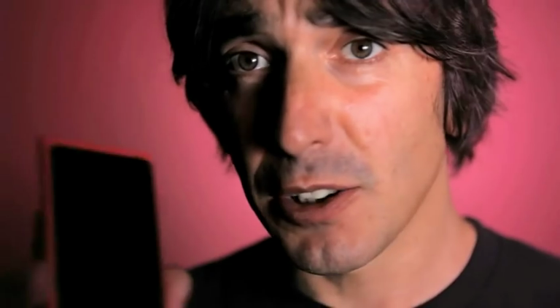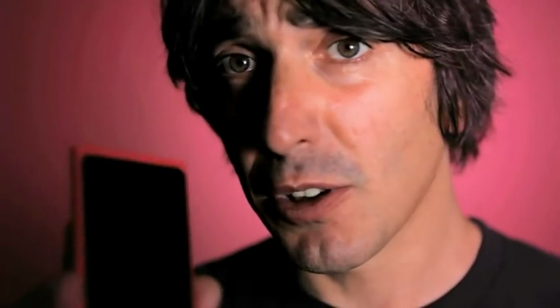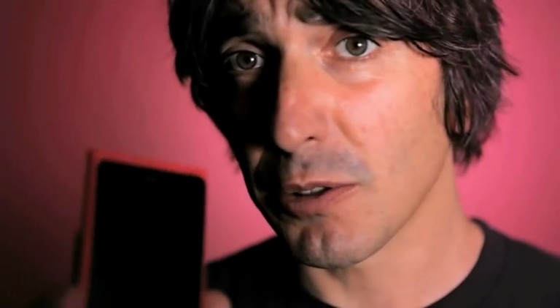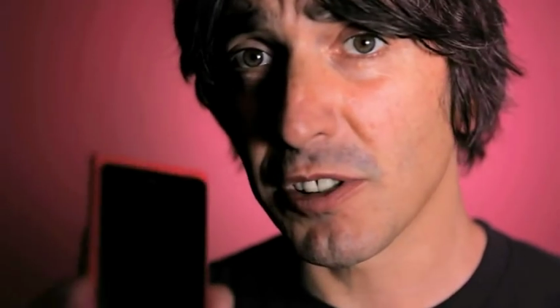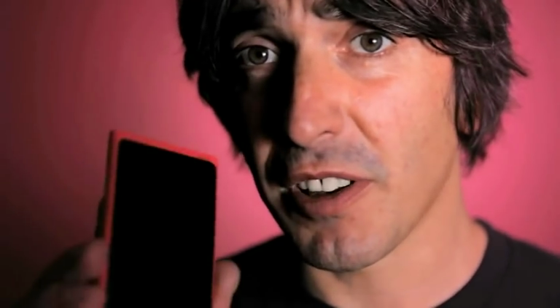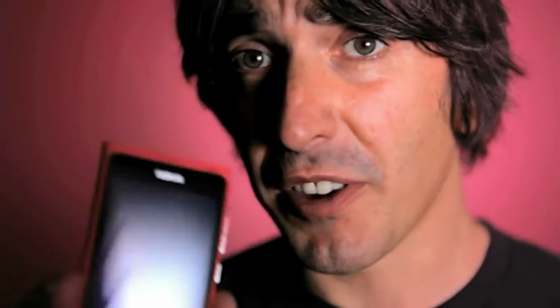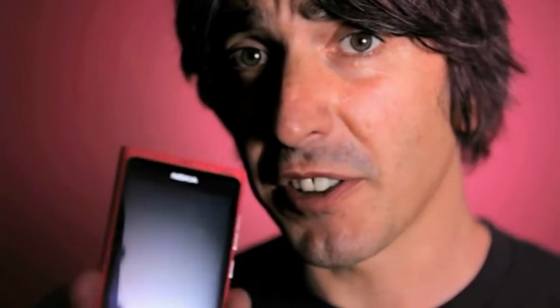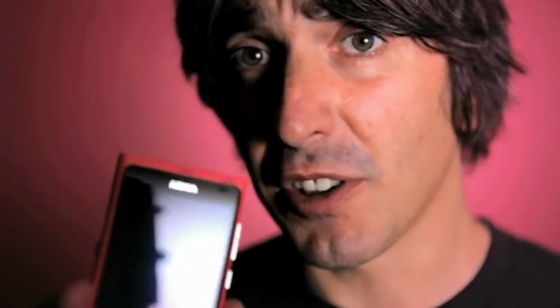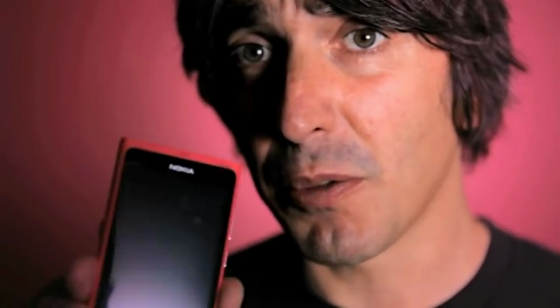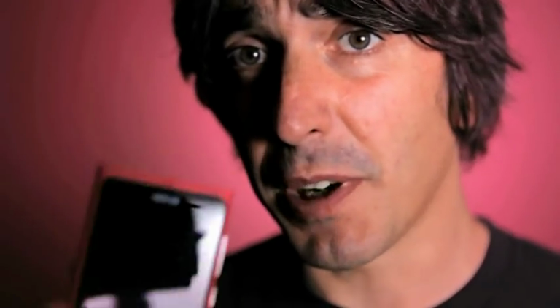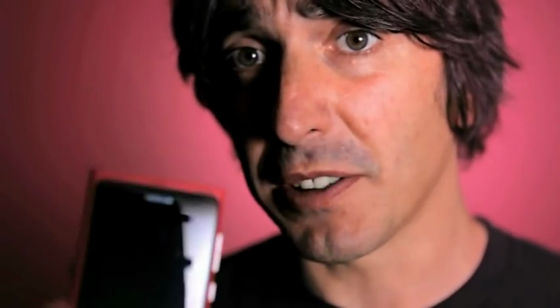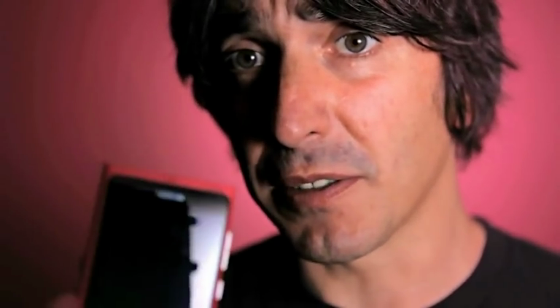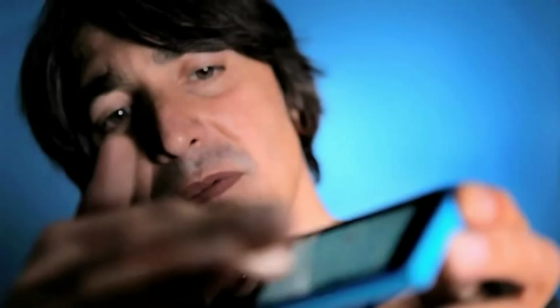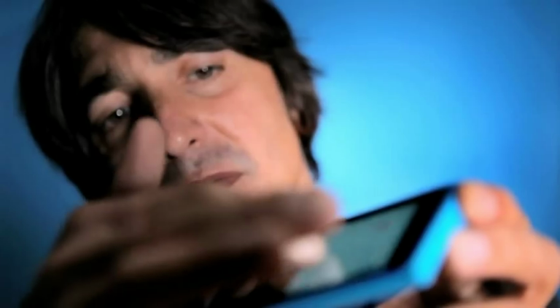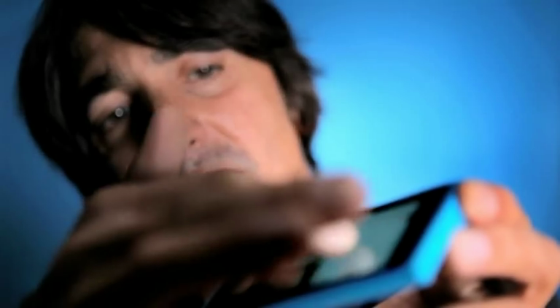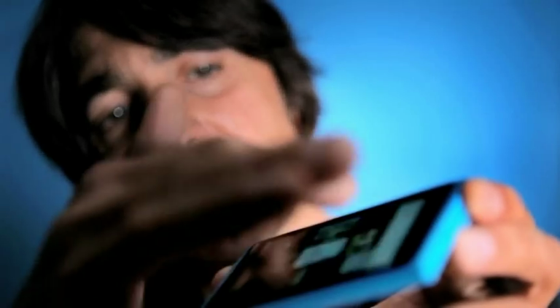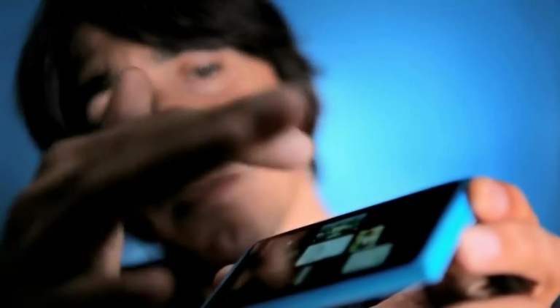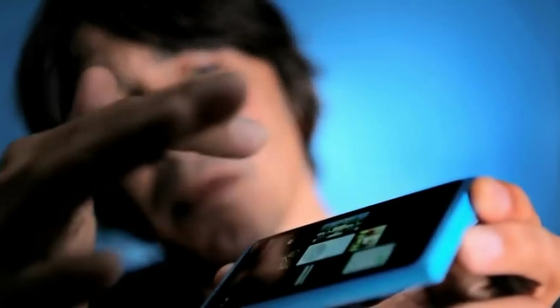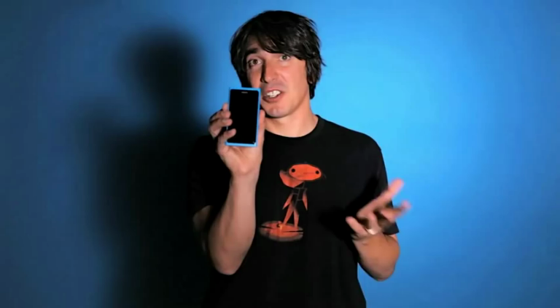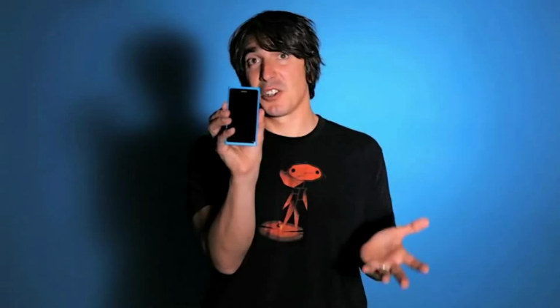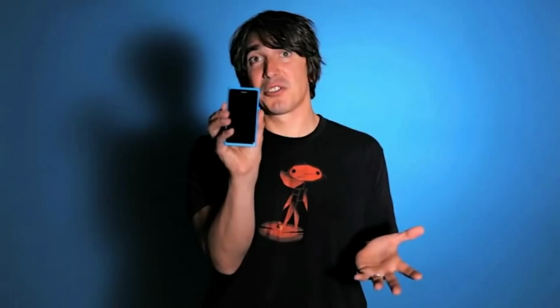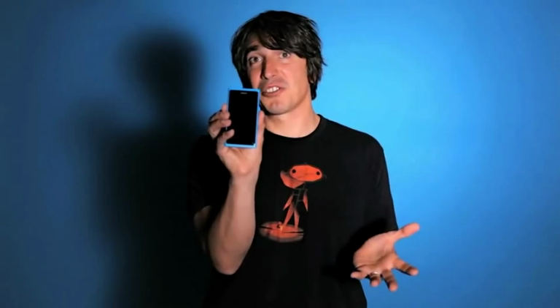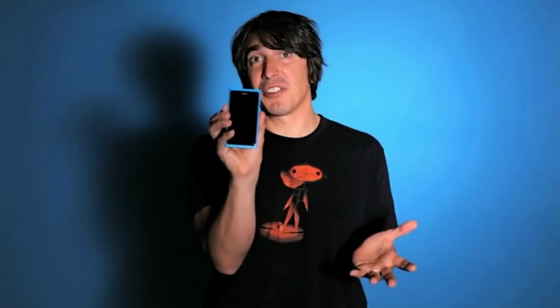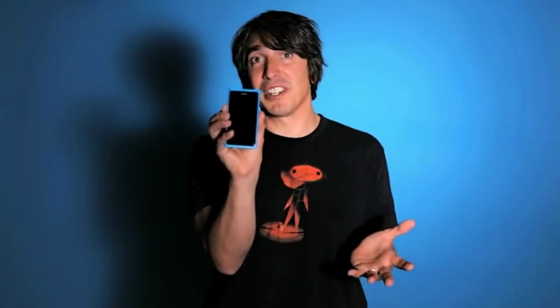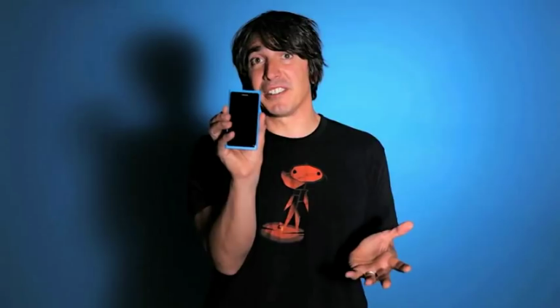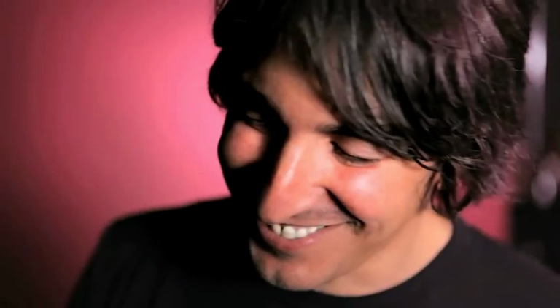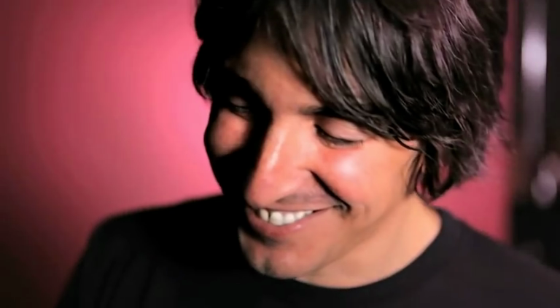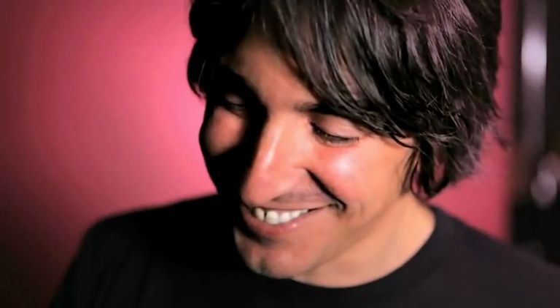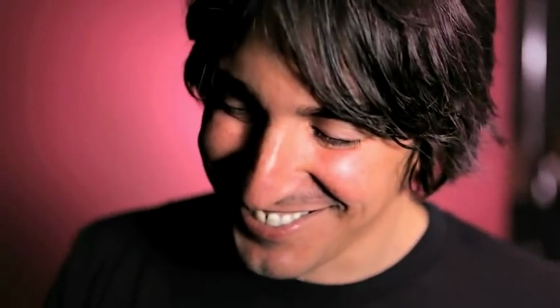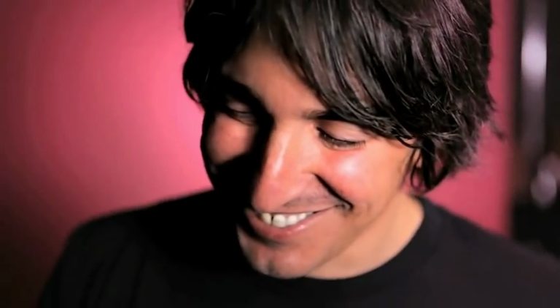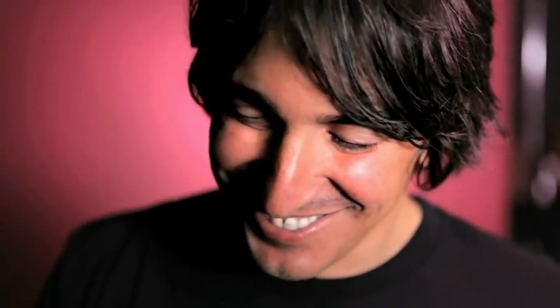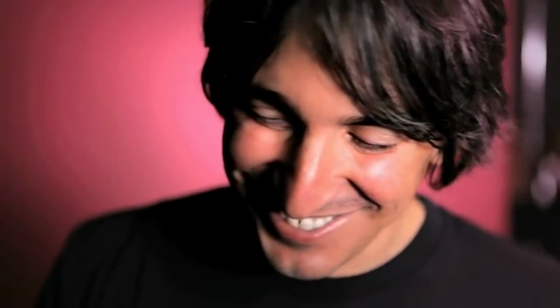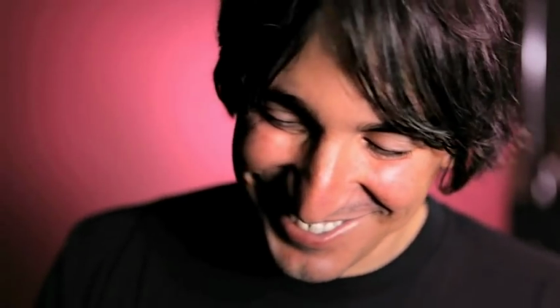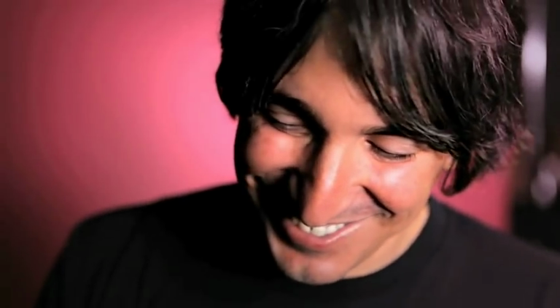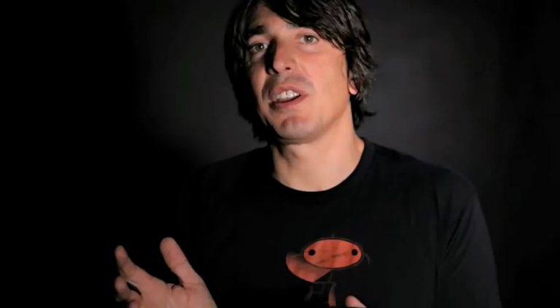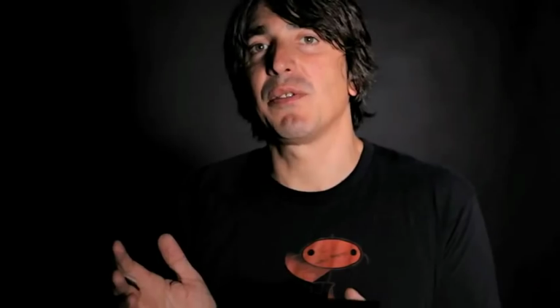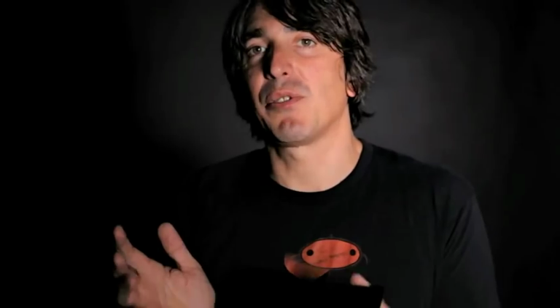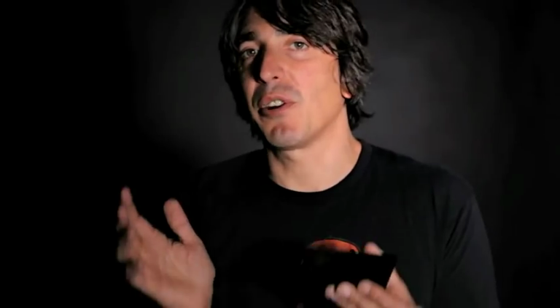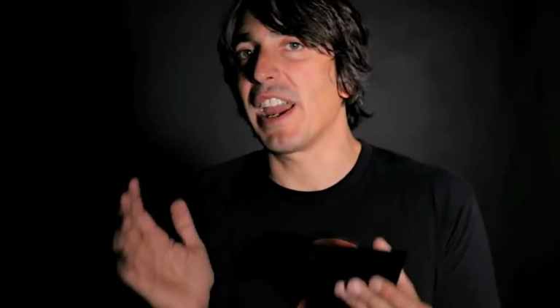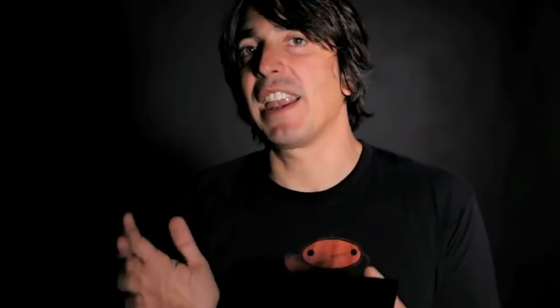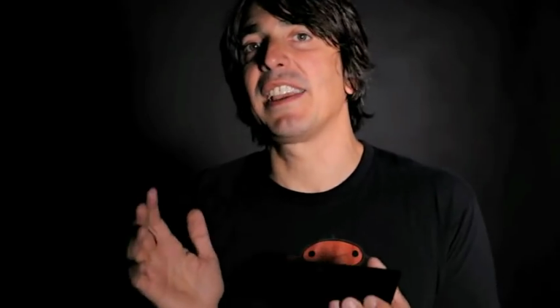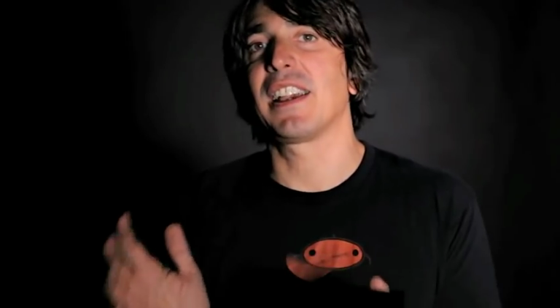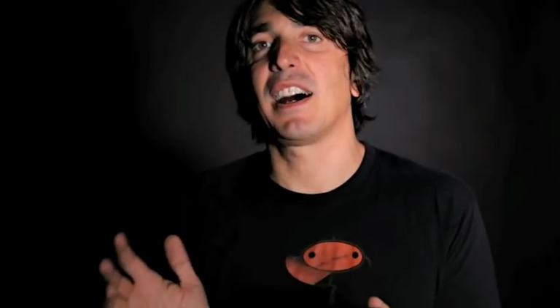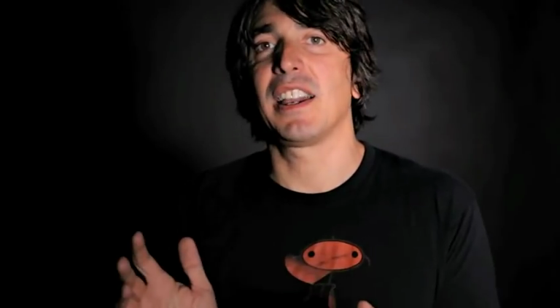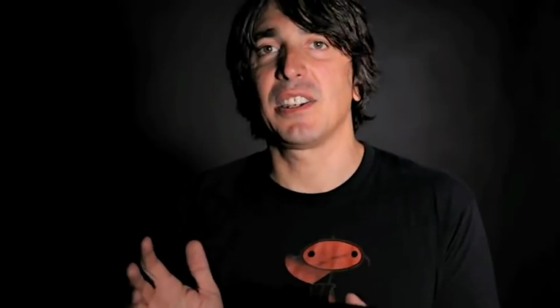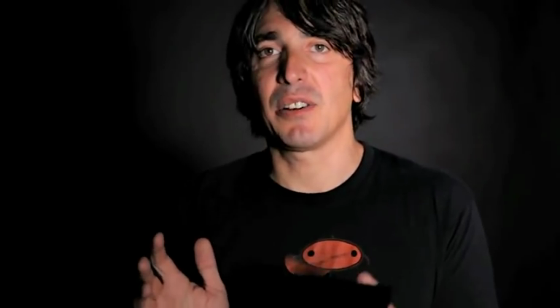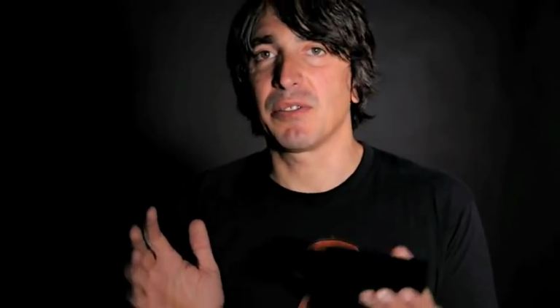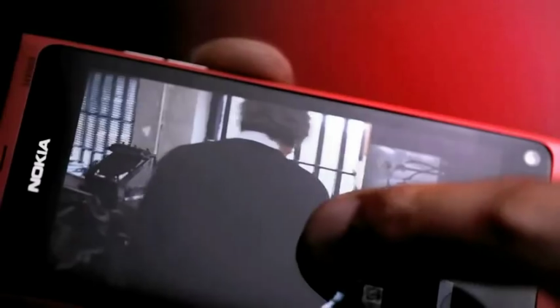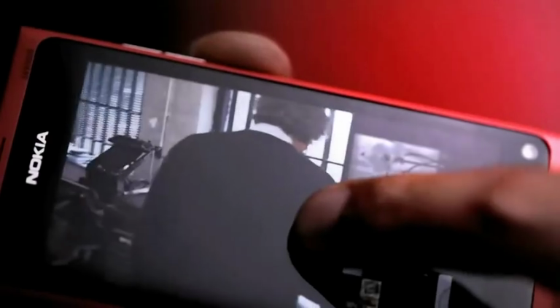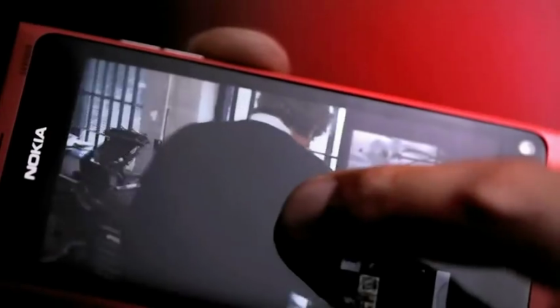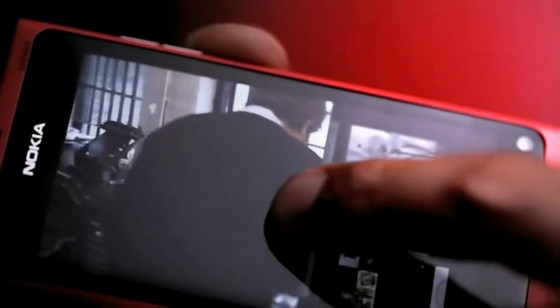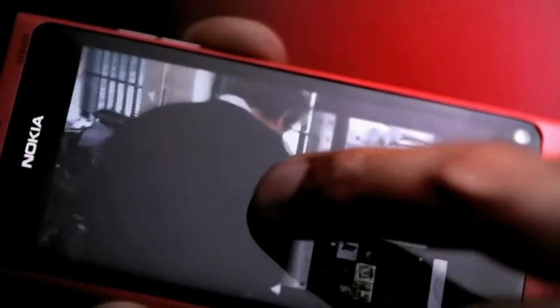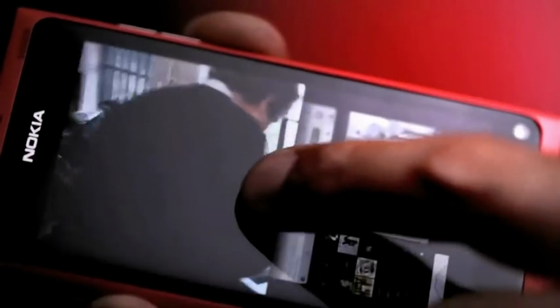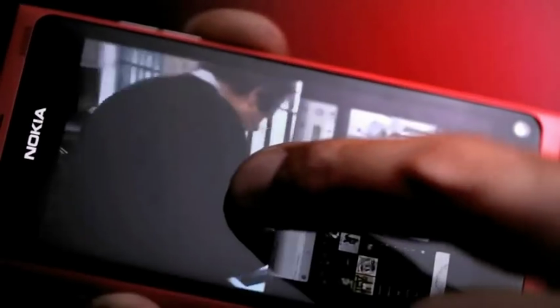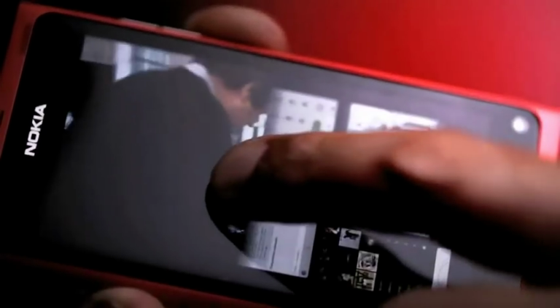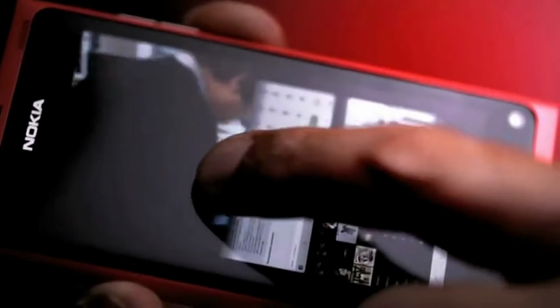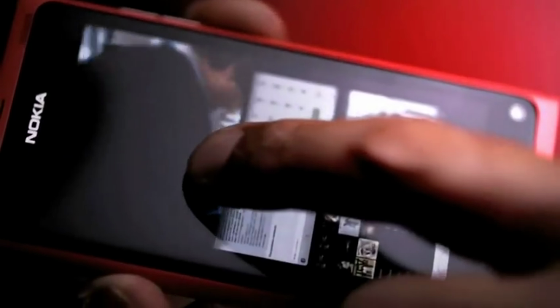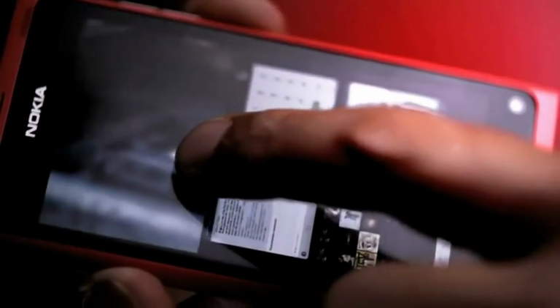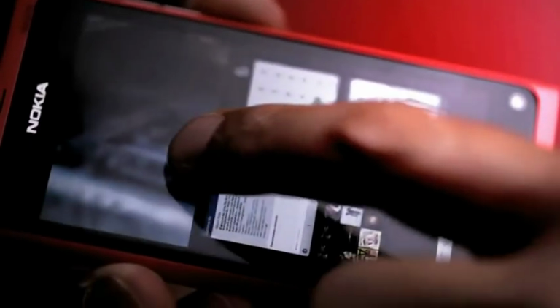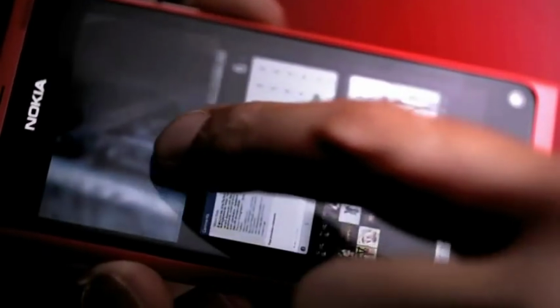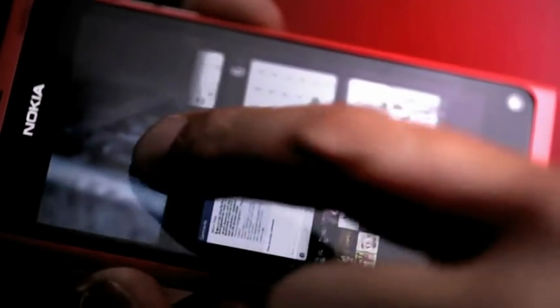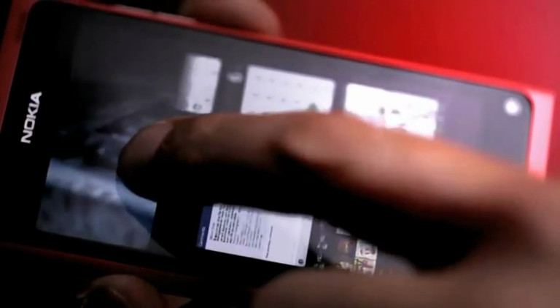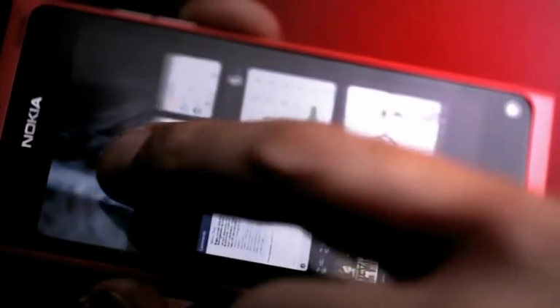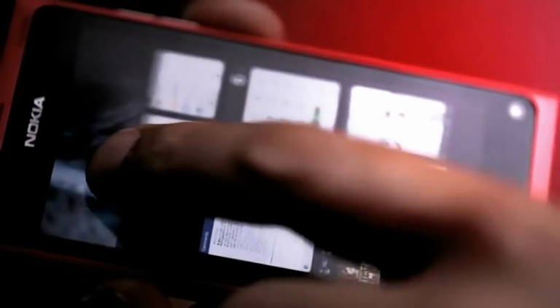Did you notice that there is no button? It means huge screen, full screen for any kind of cinematic content, movies, etc.